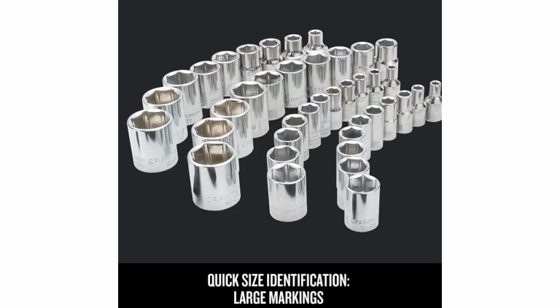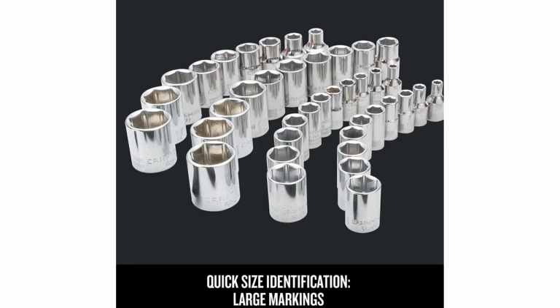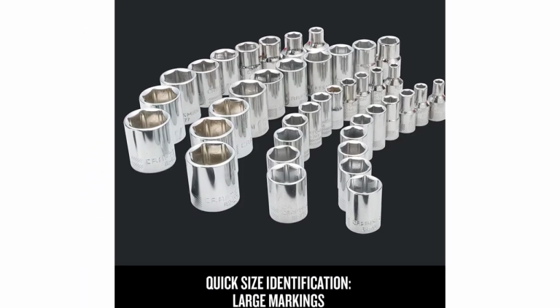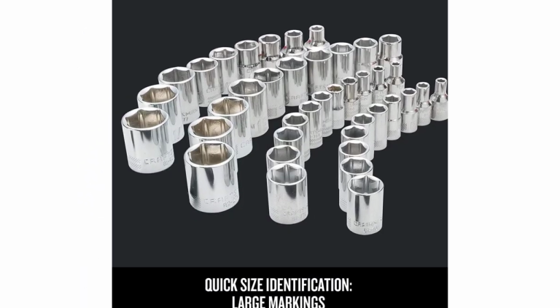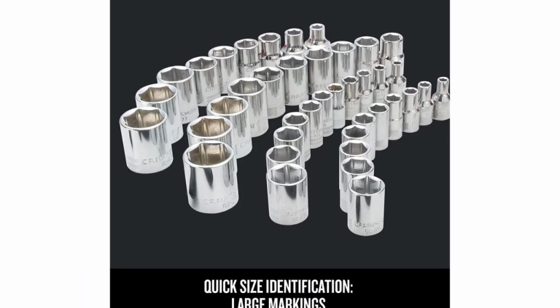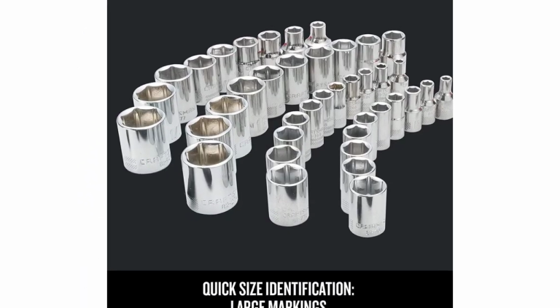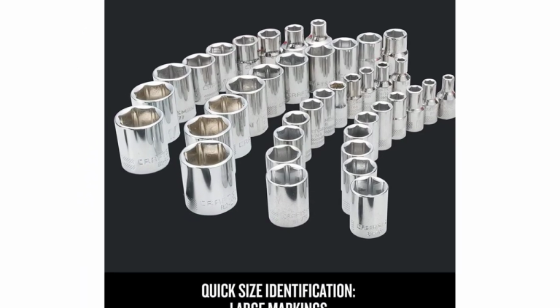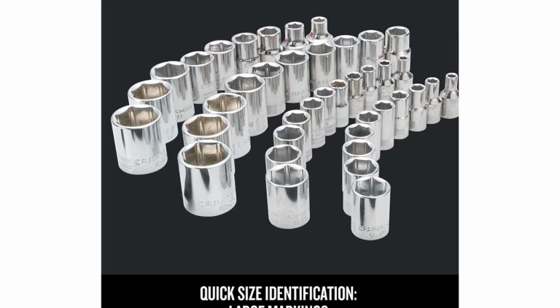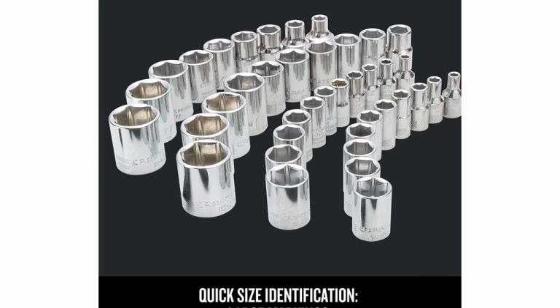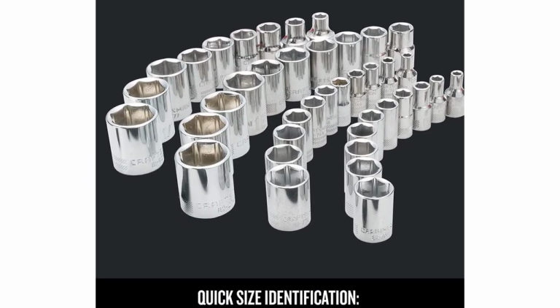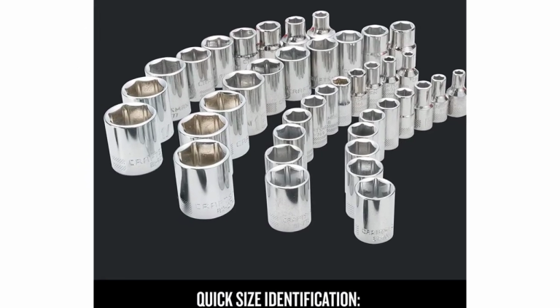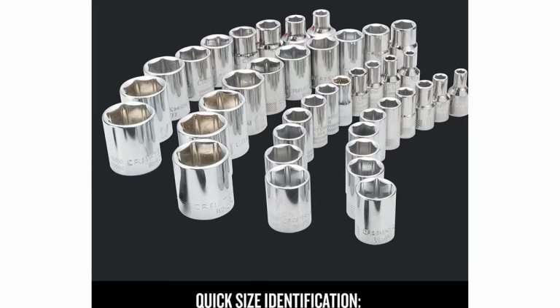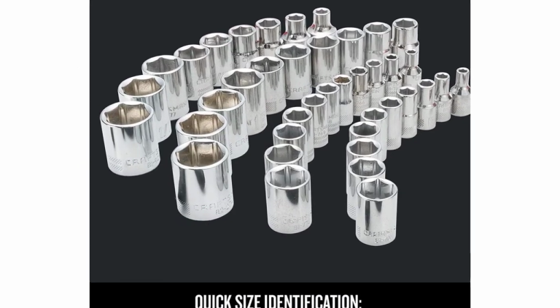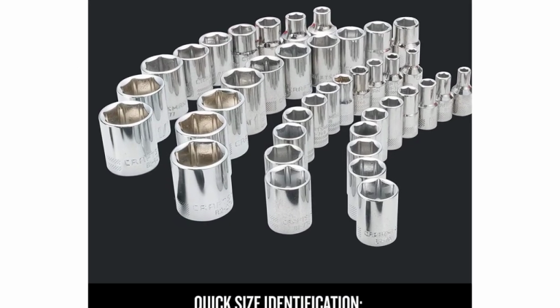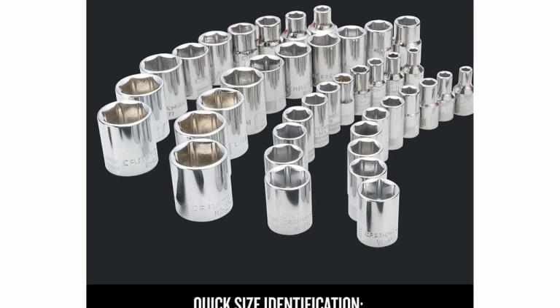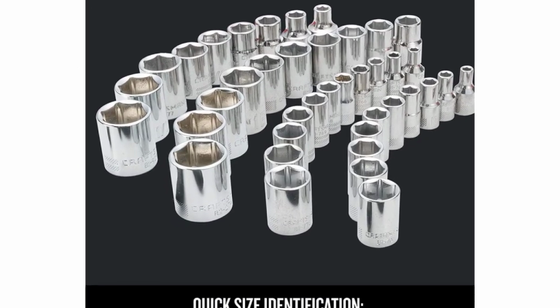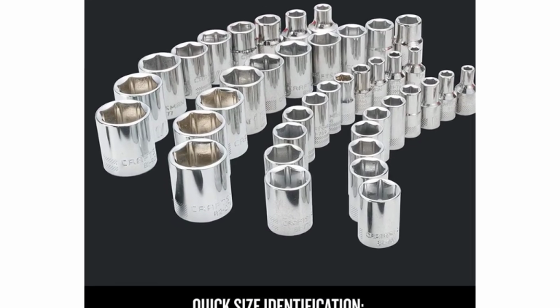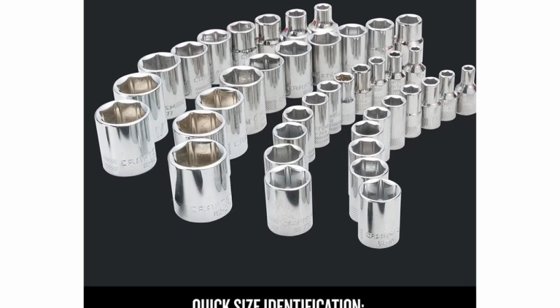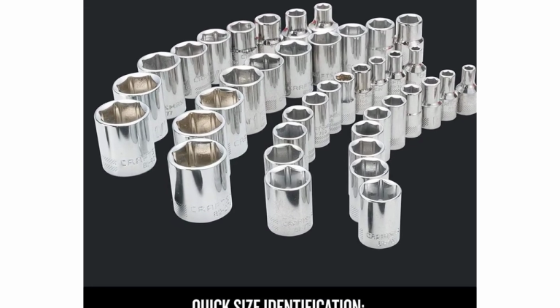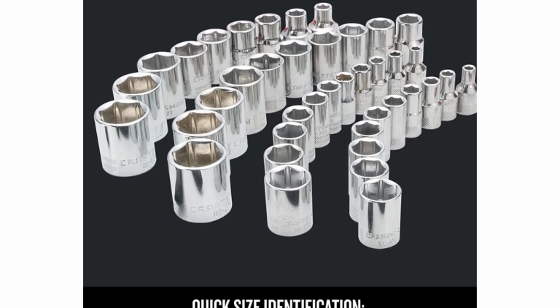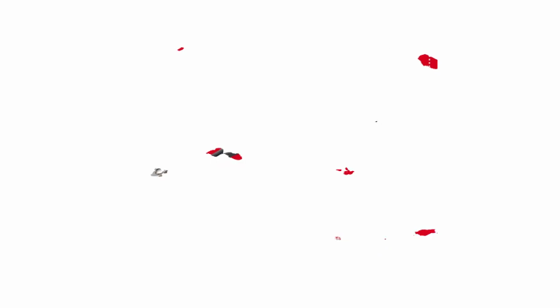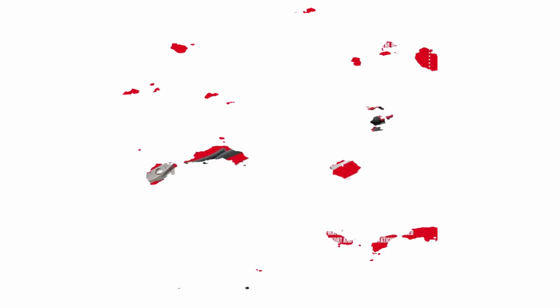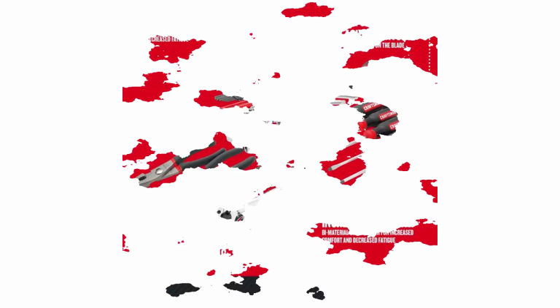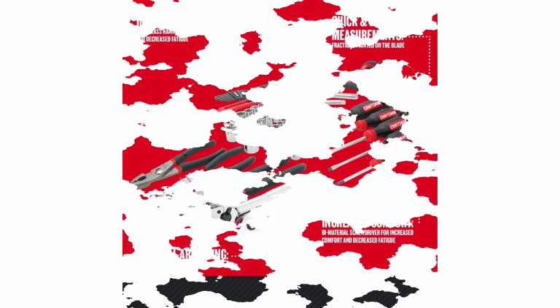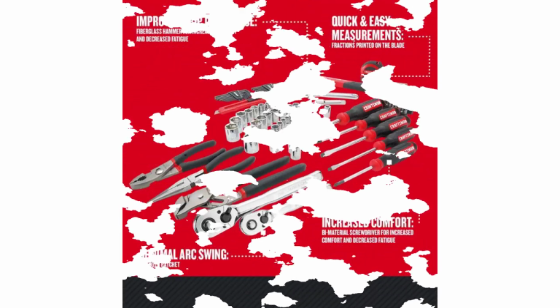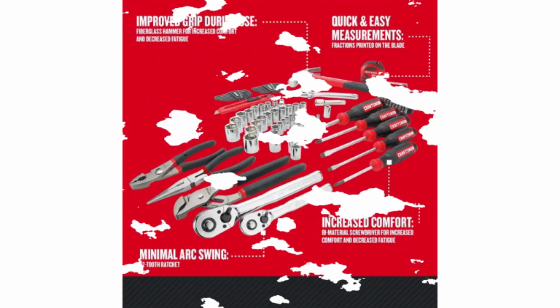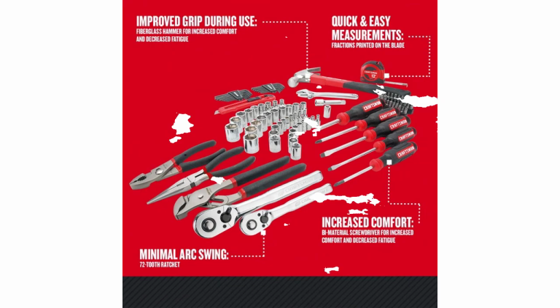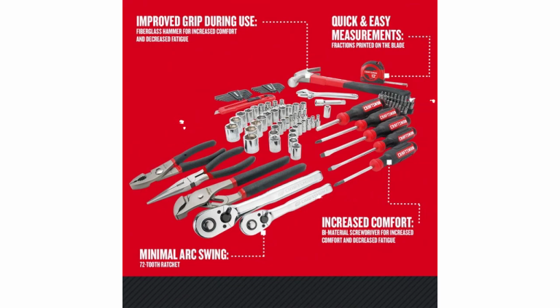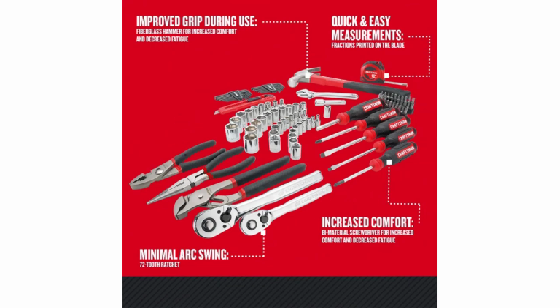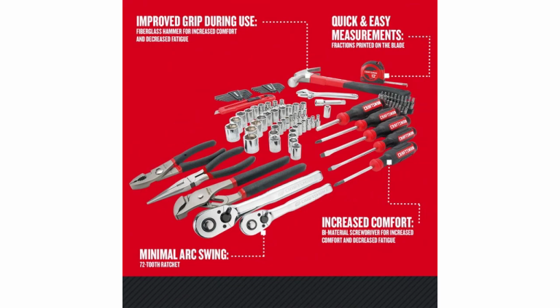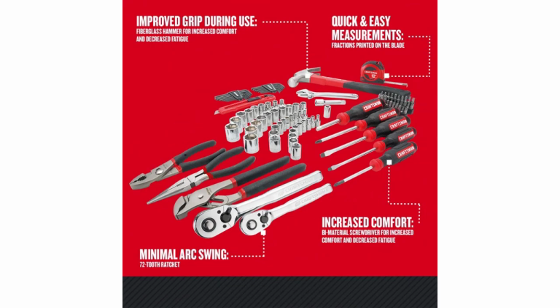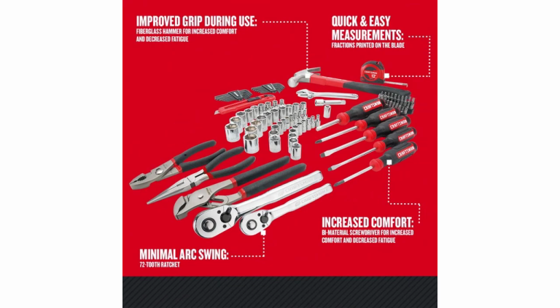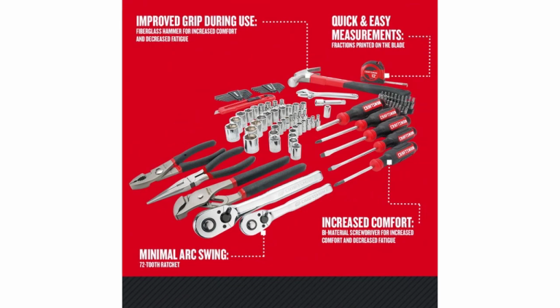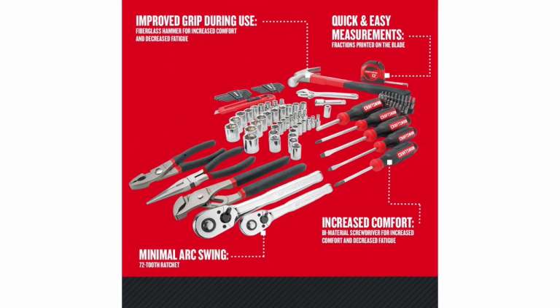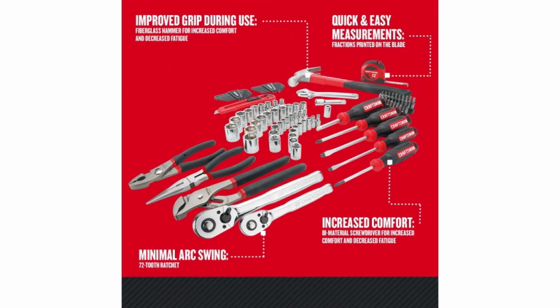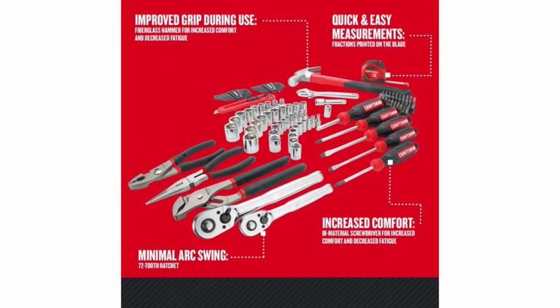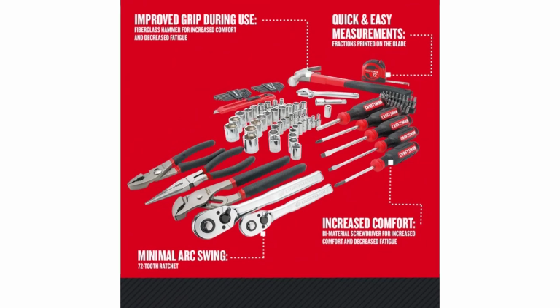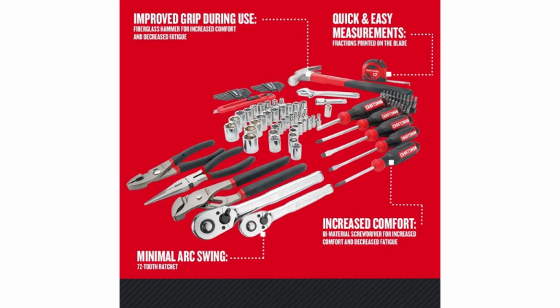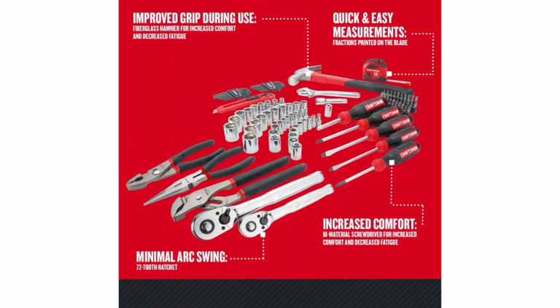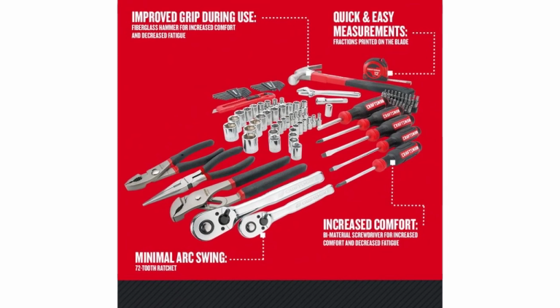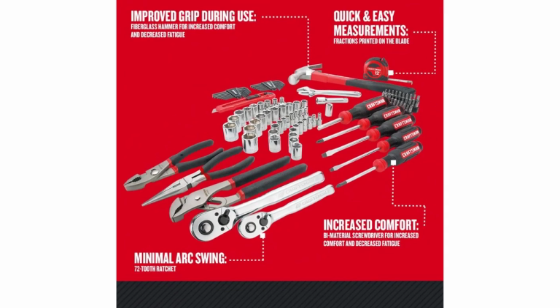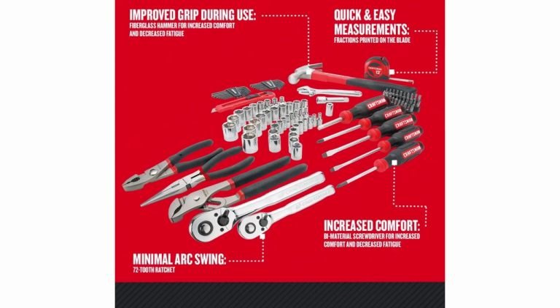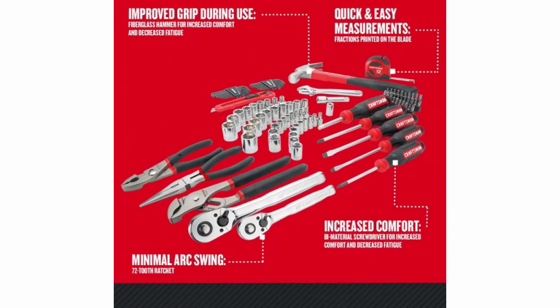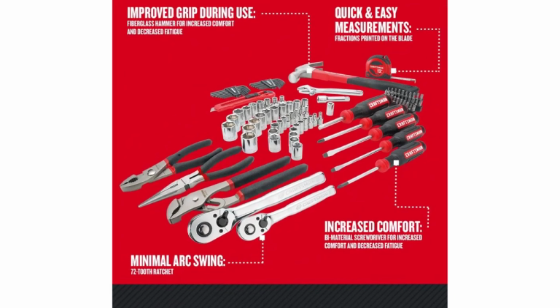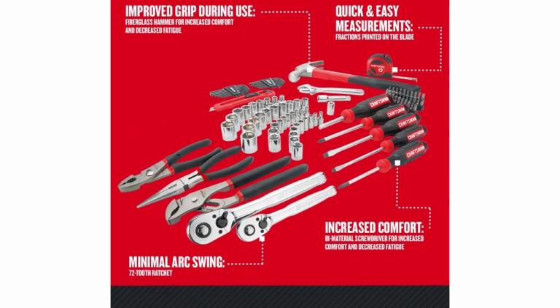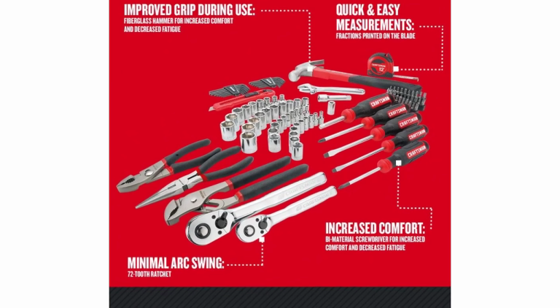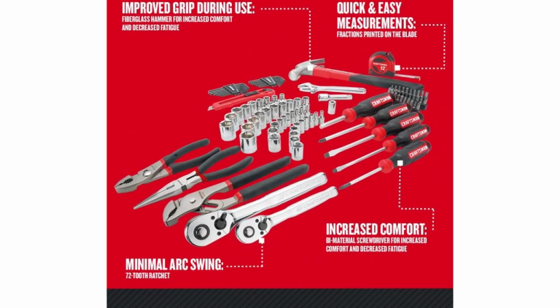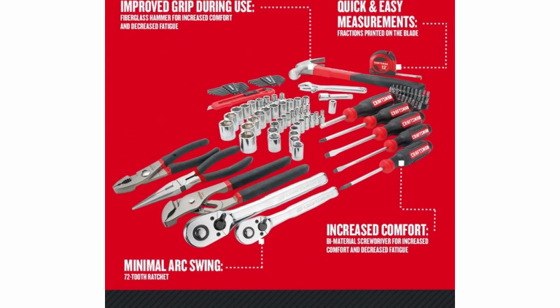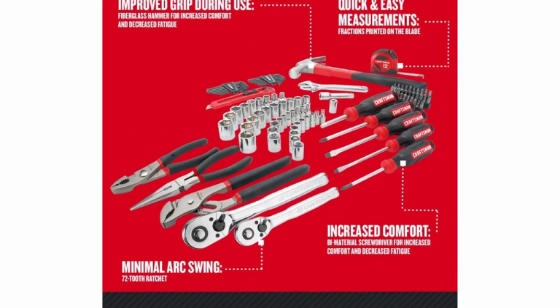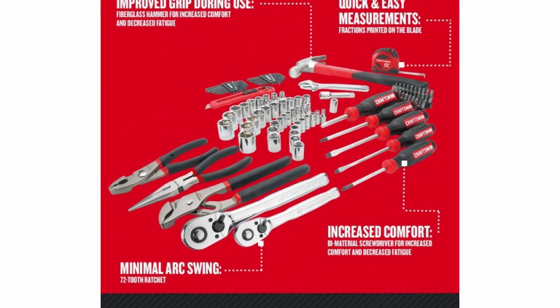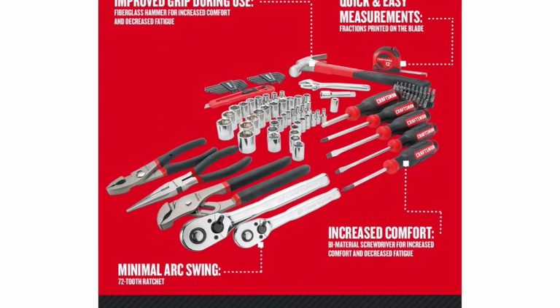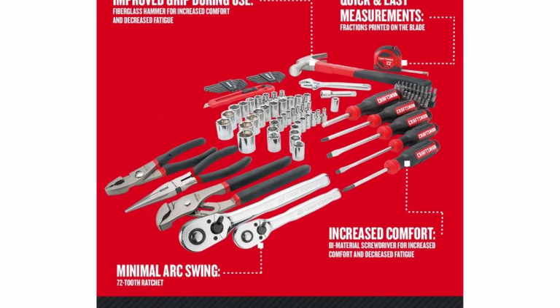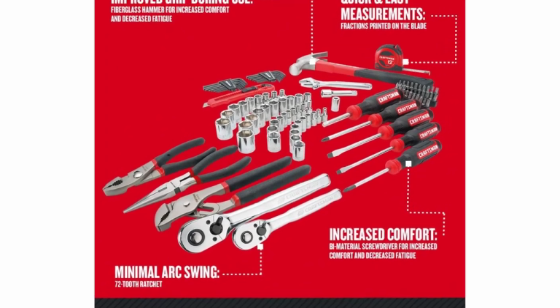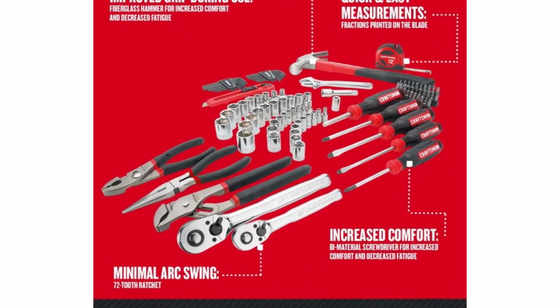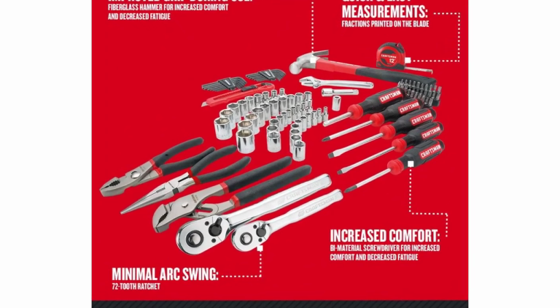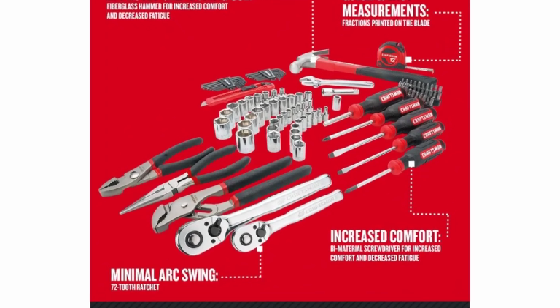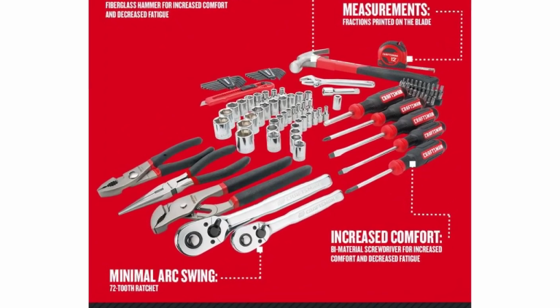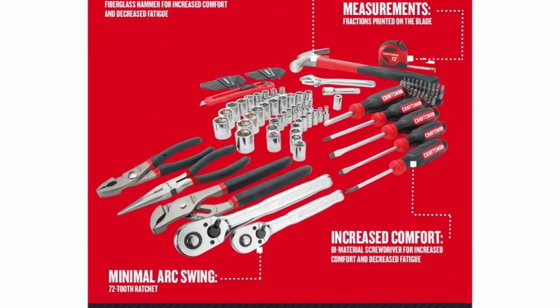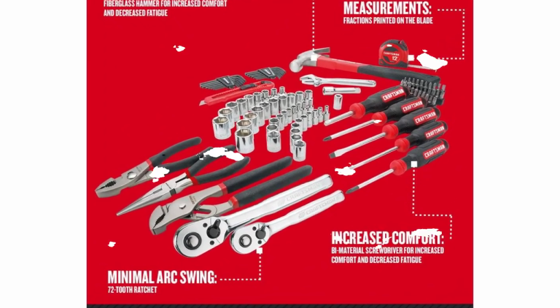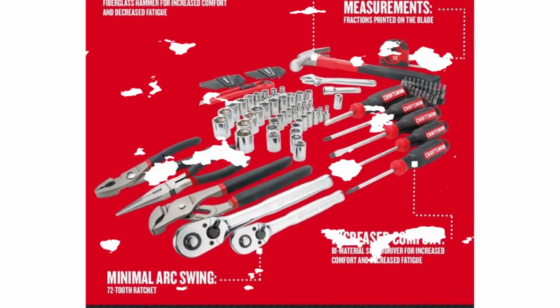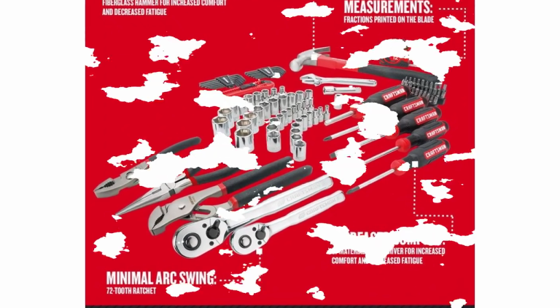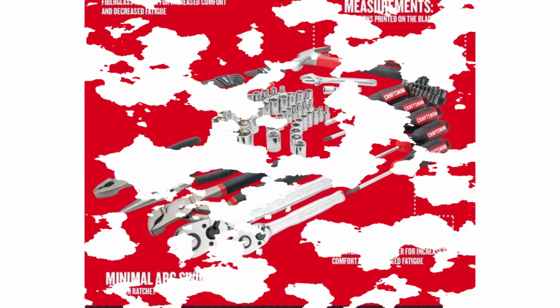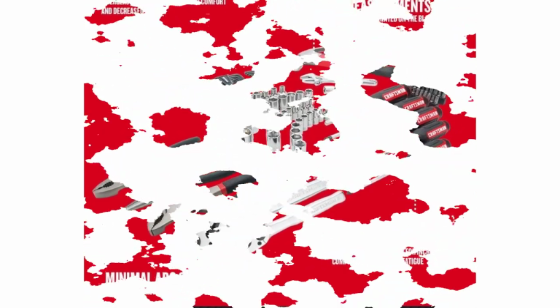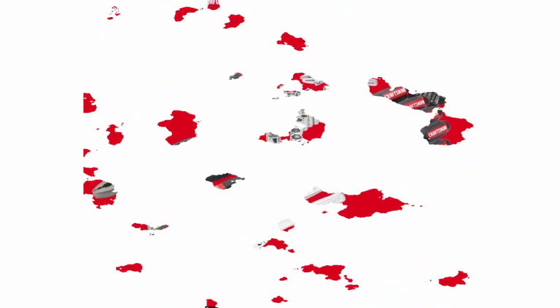Weighing just under 14 pounds, this lightweight set can easily be brought to the workshop, office, and home, and stored away neatly in a small space.